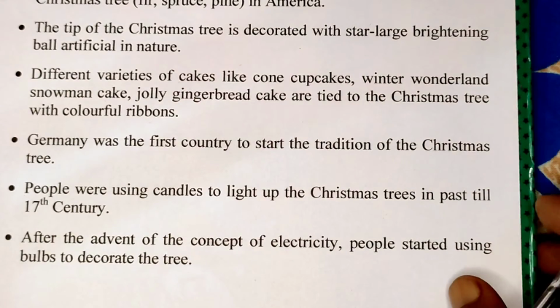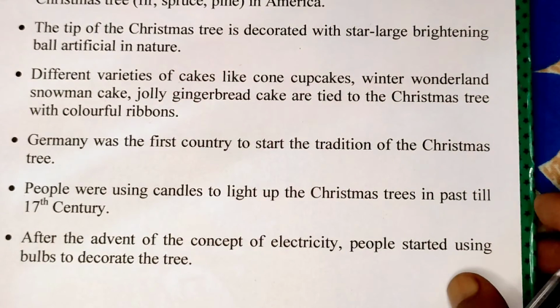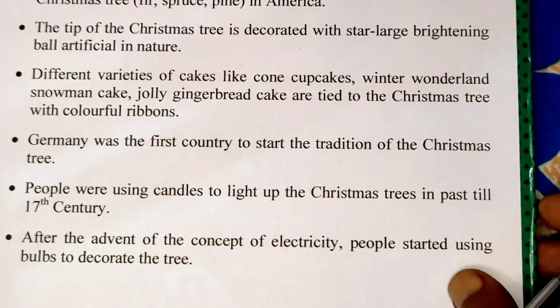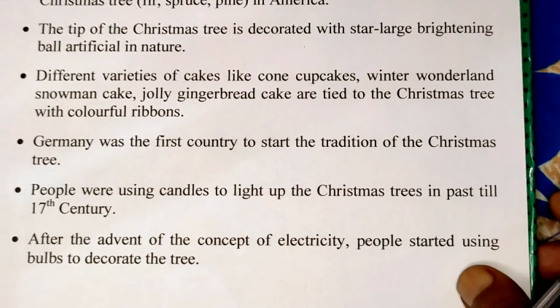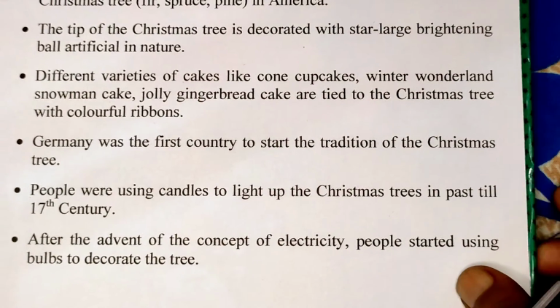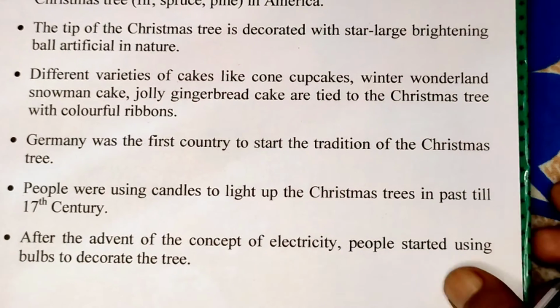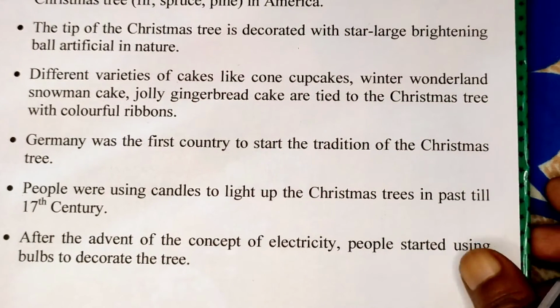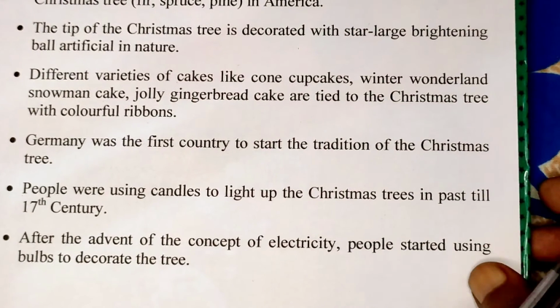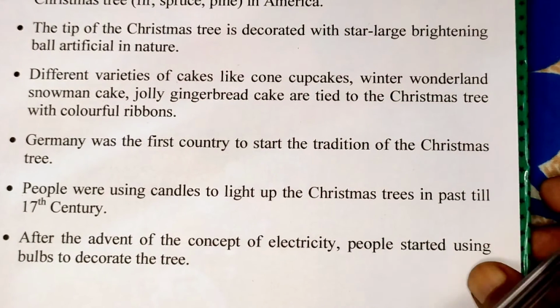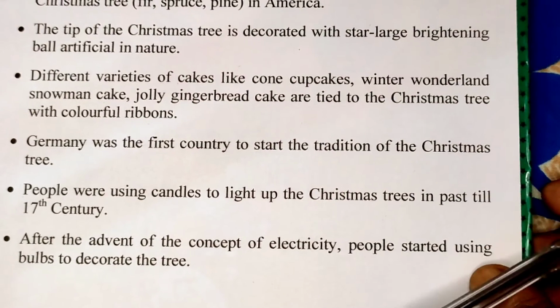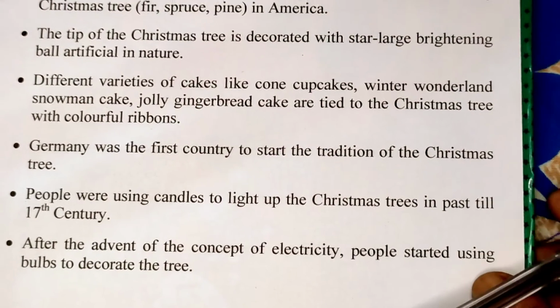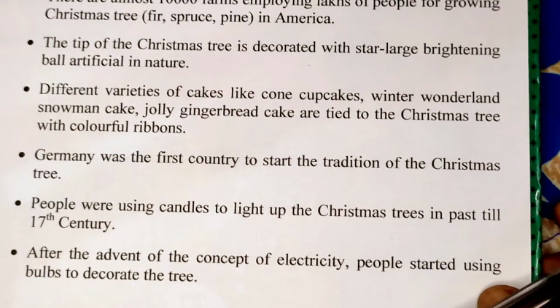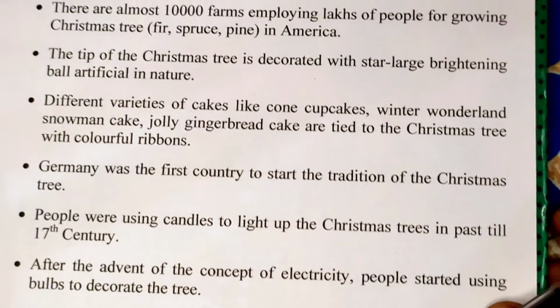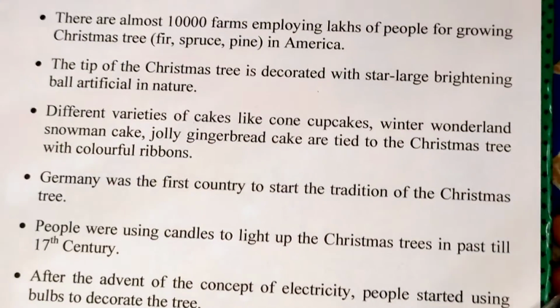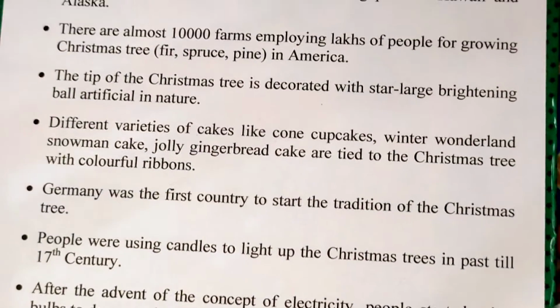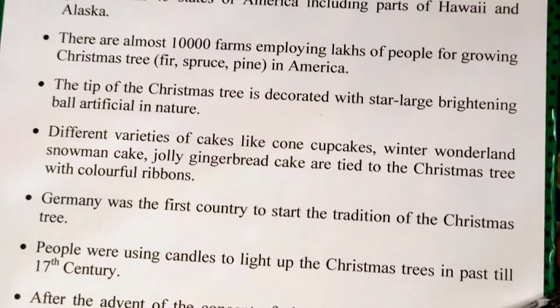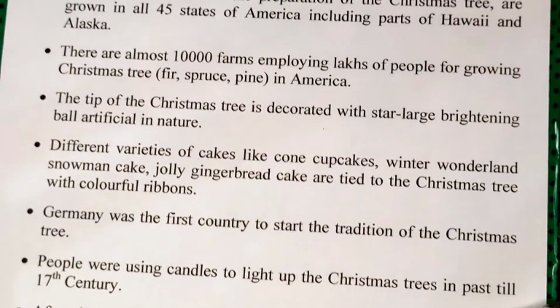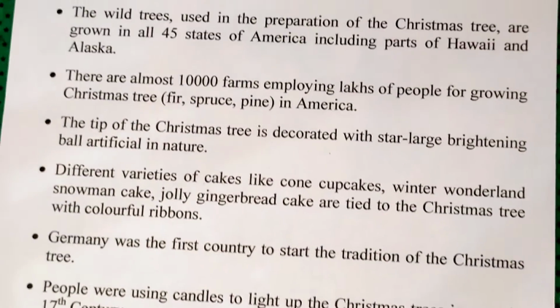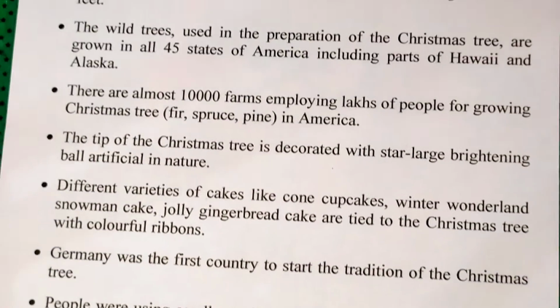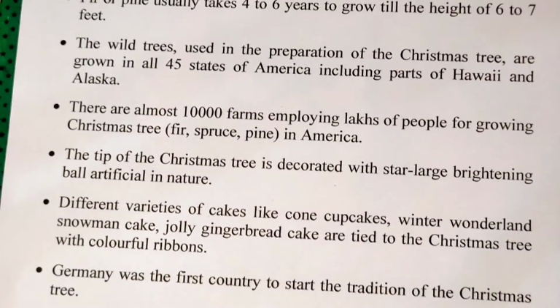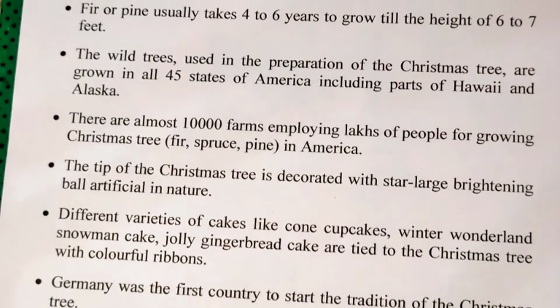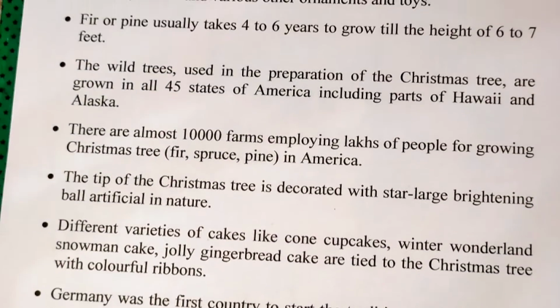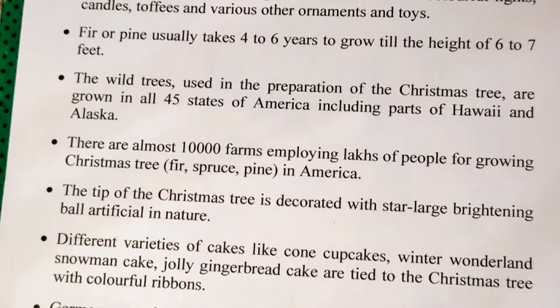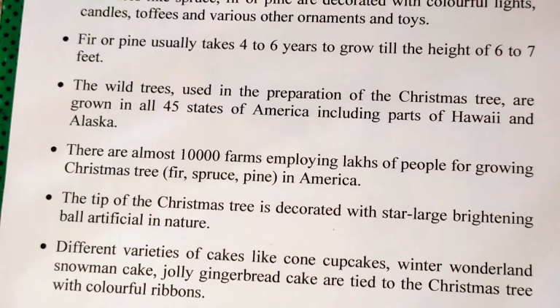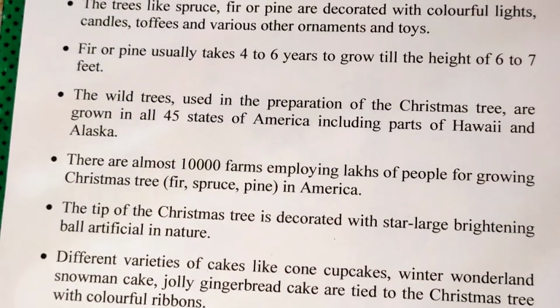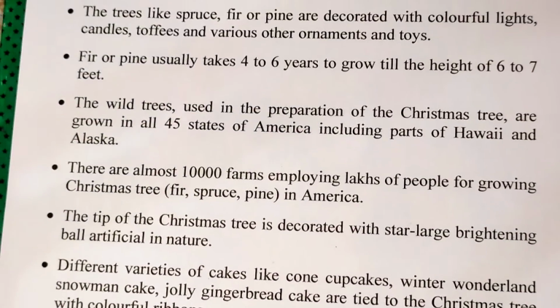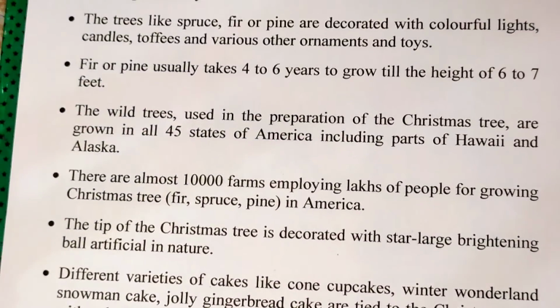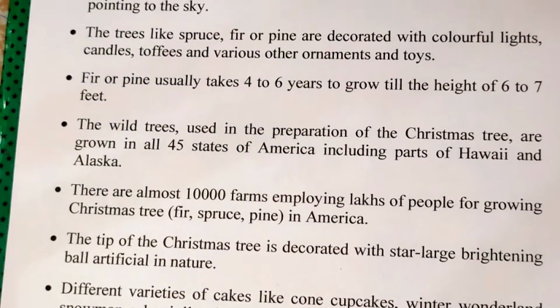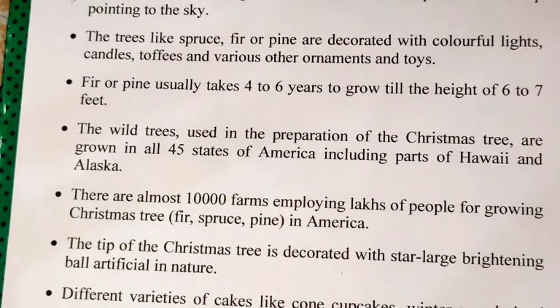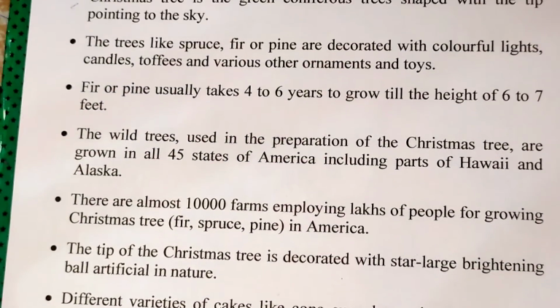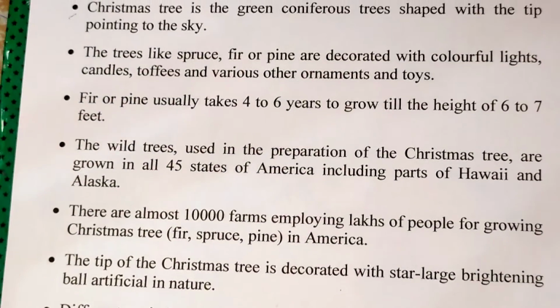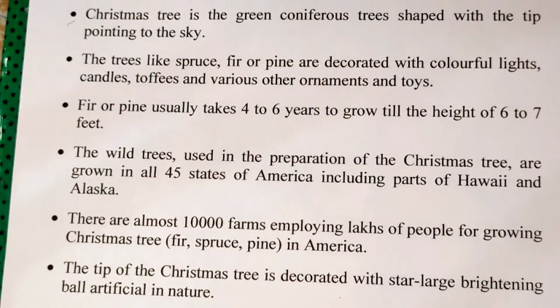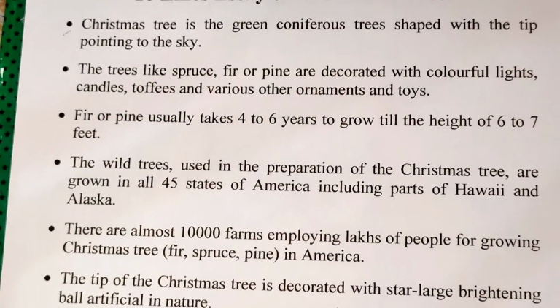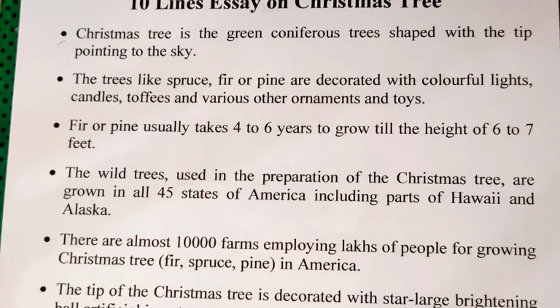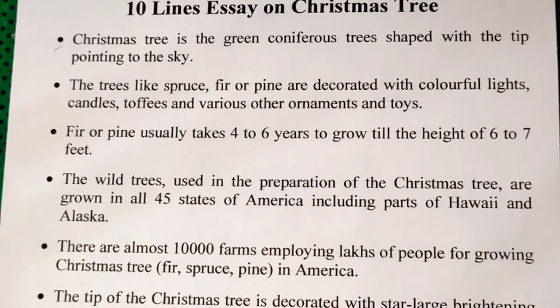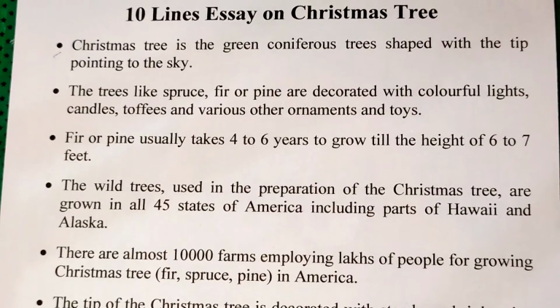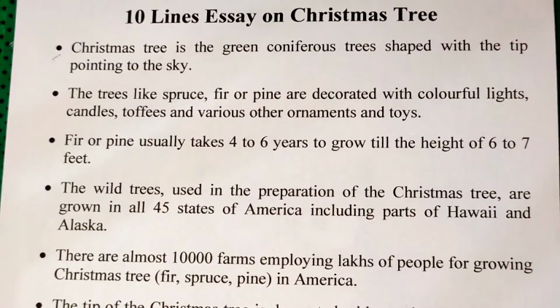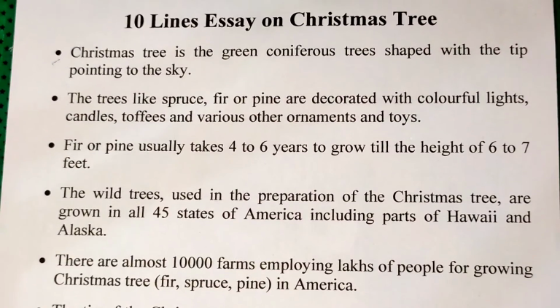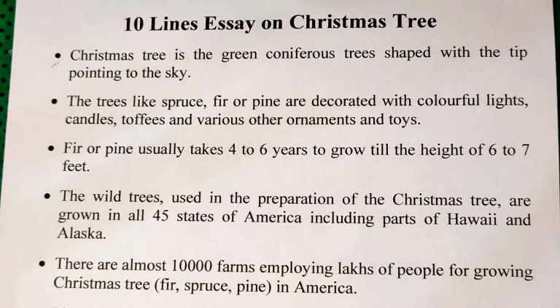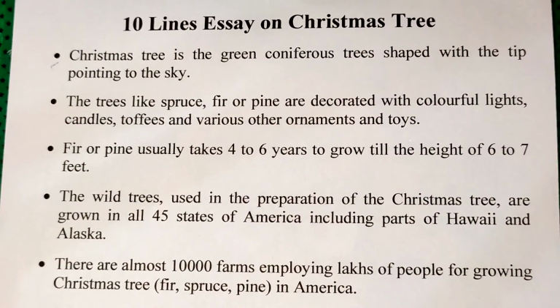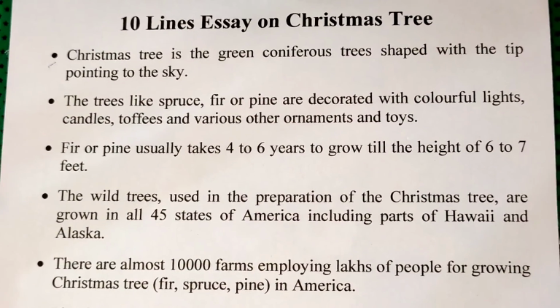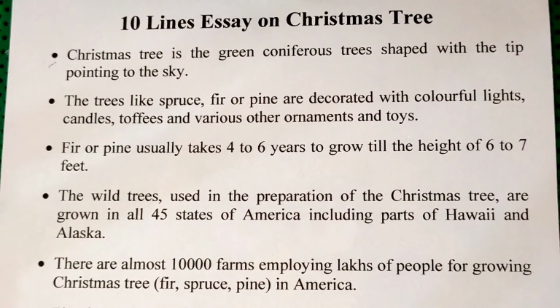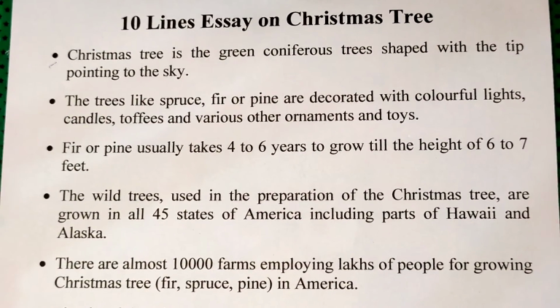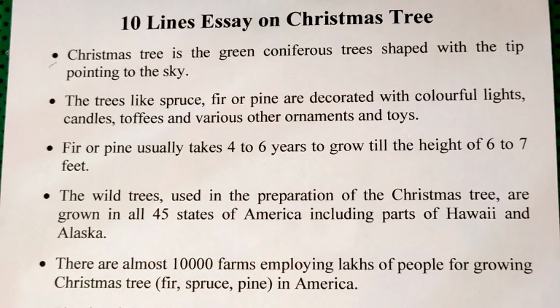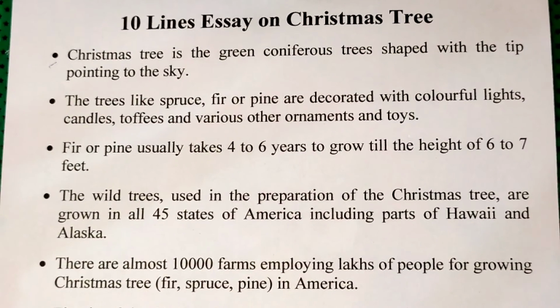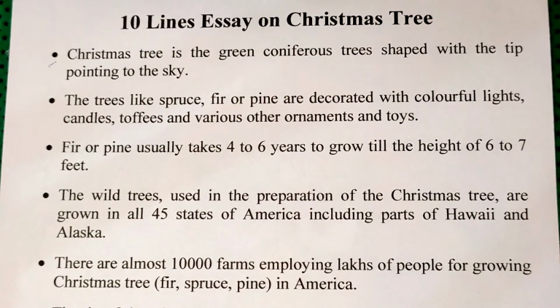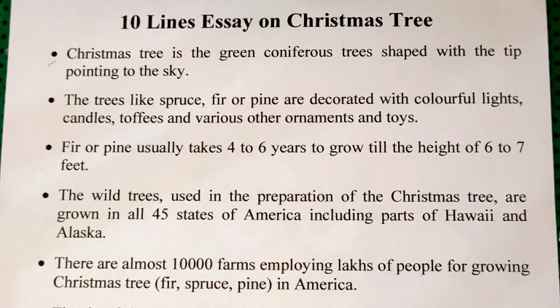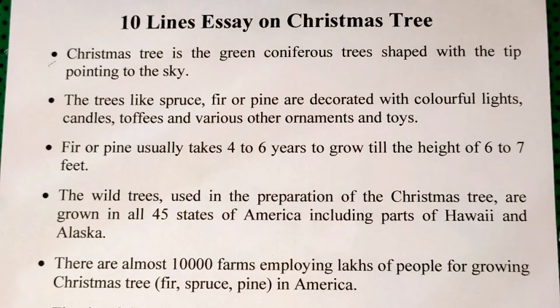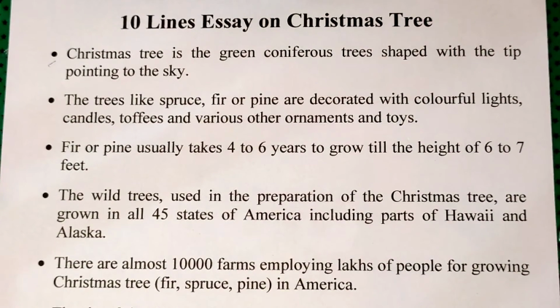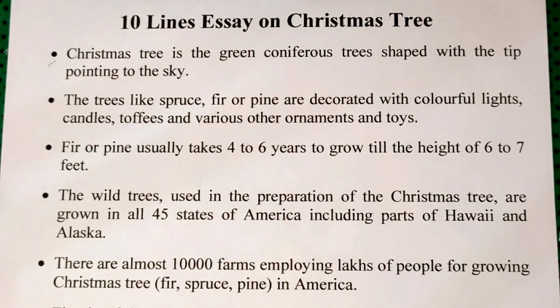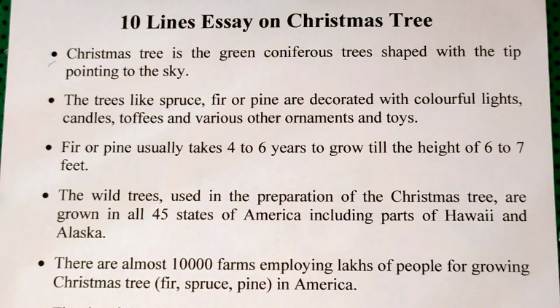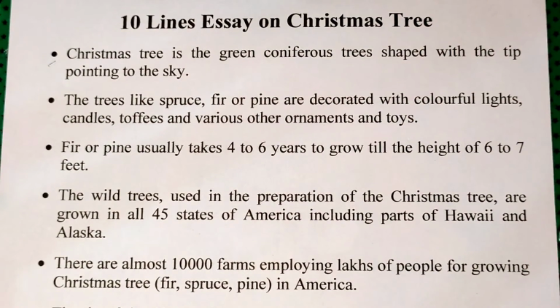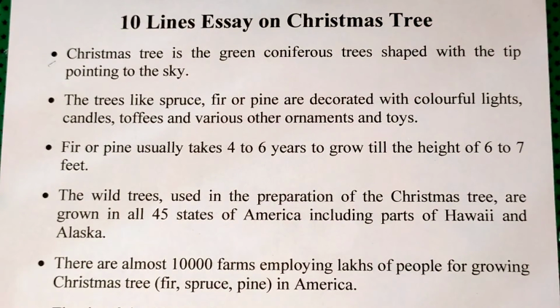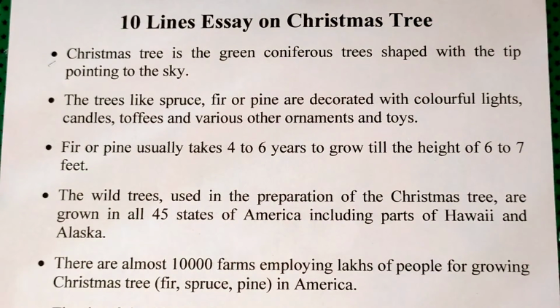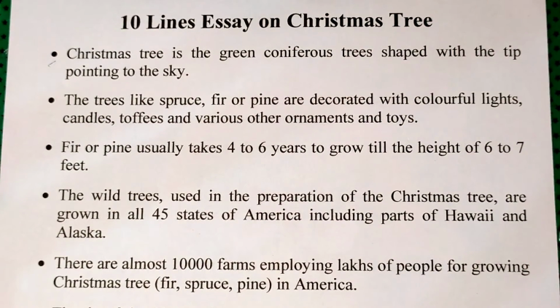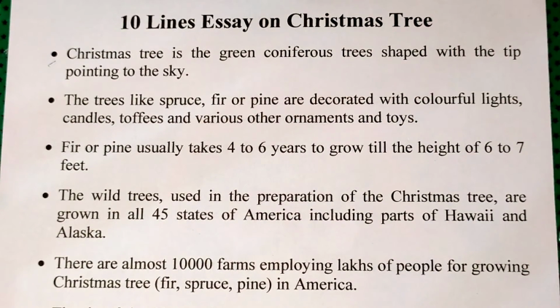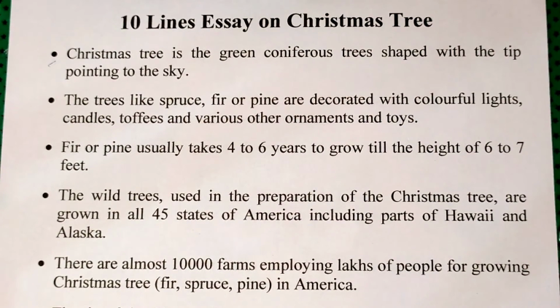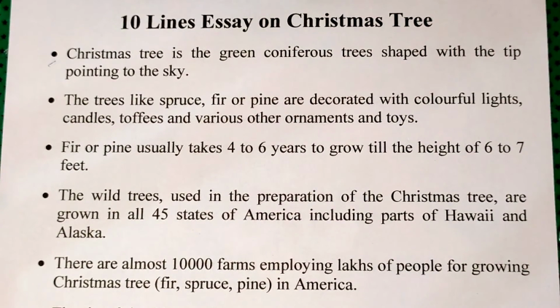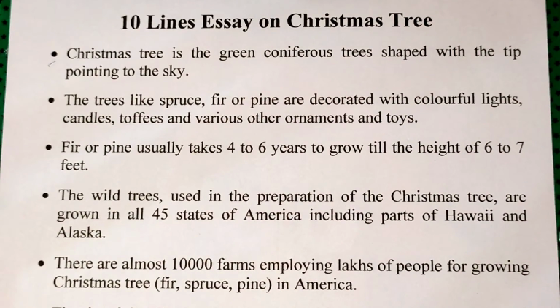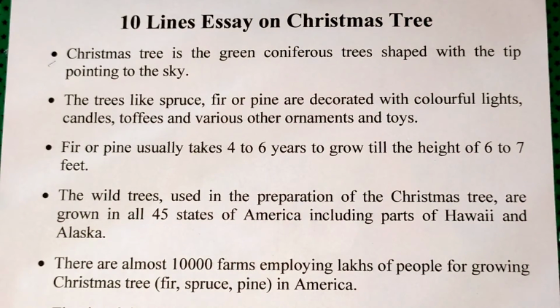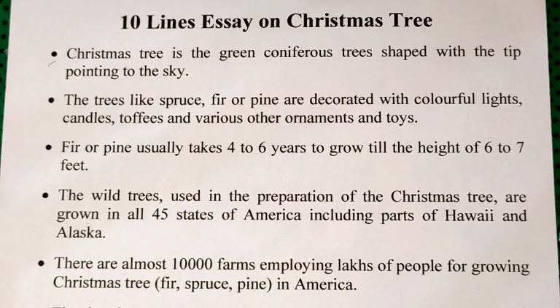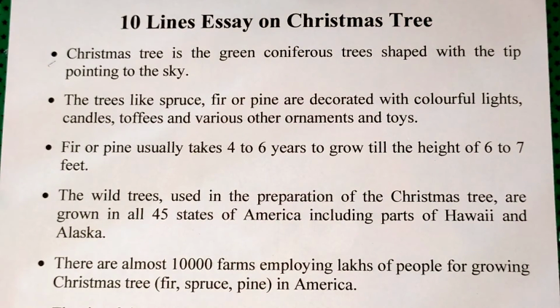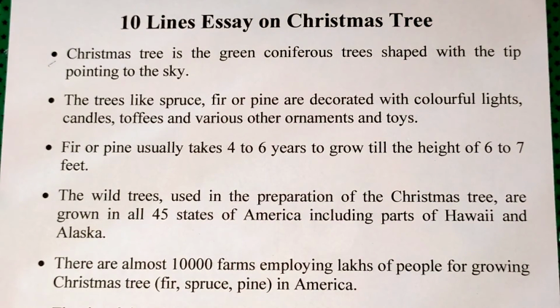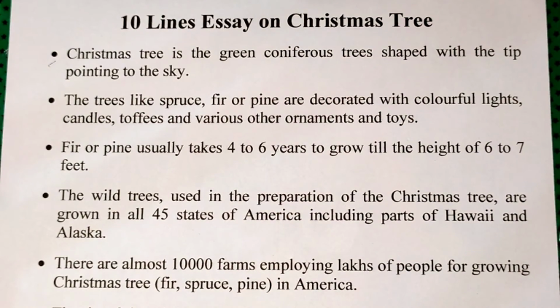So friends, it was all about Christmas tree. Hope you would have learned something from this video. Thanks for watching my video.